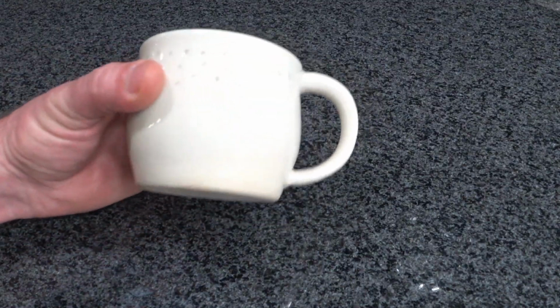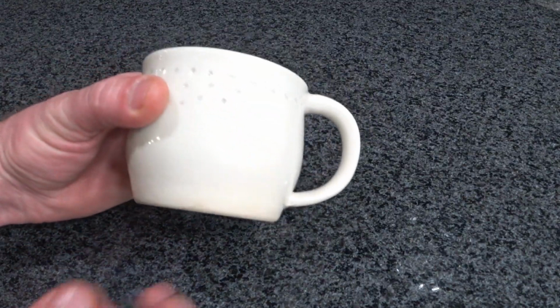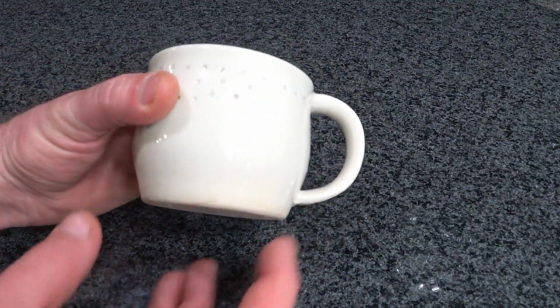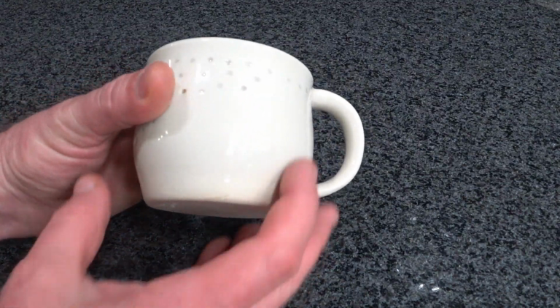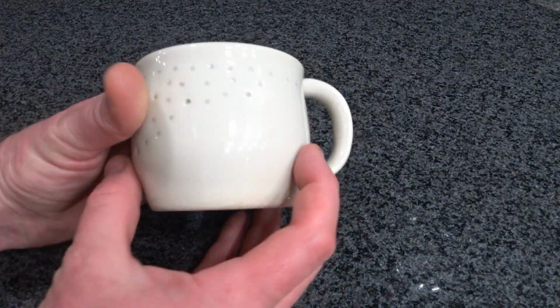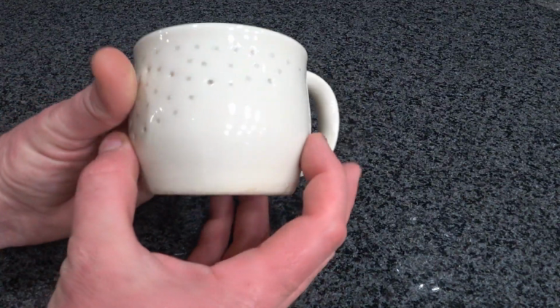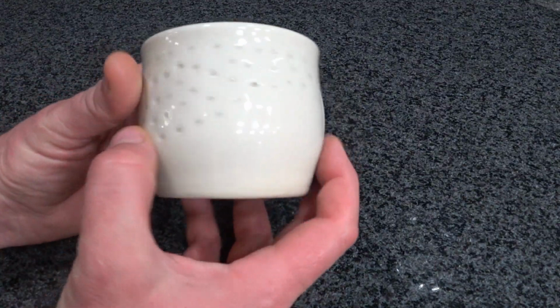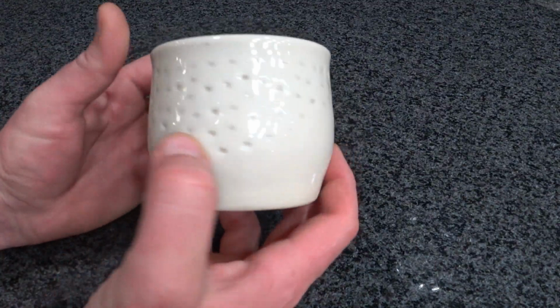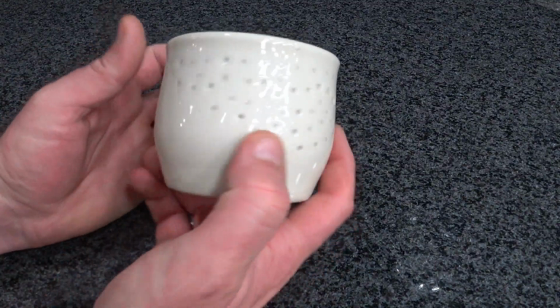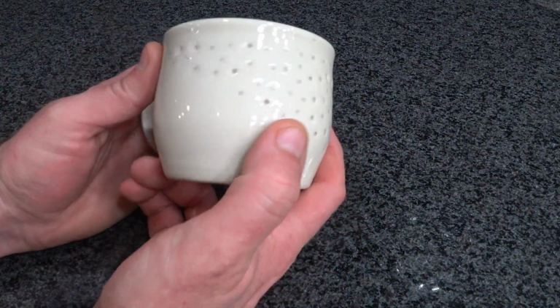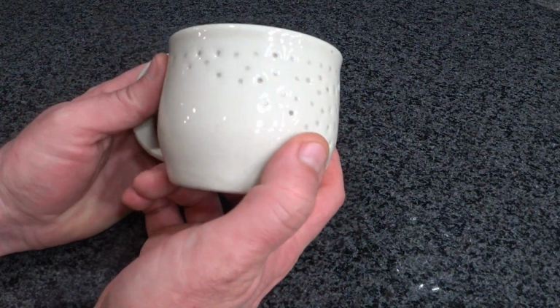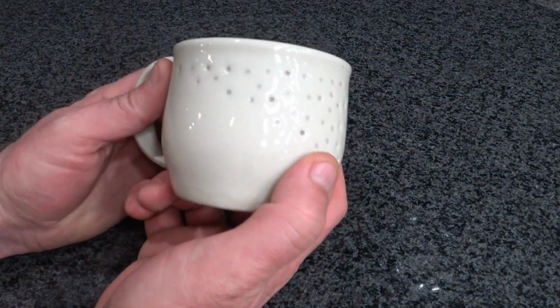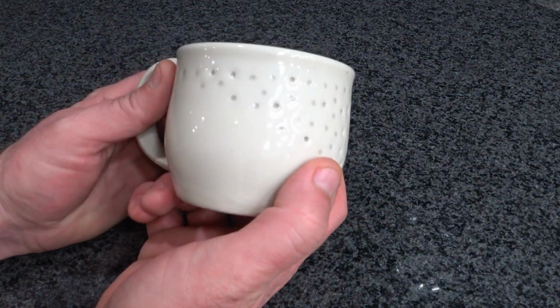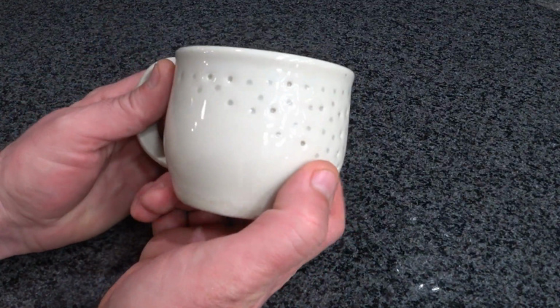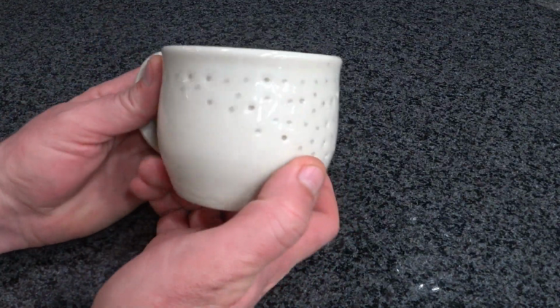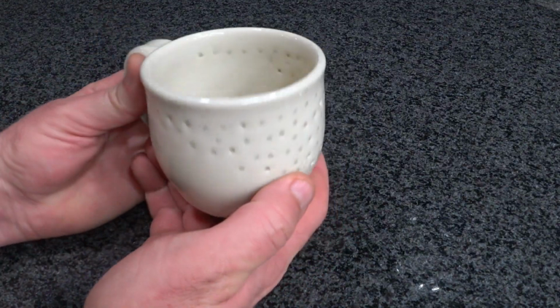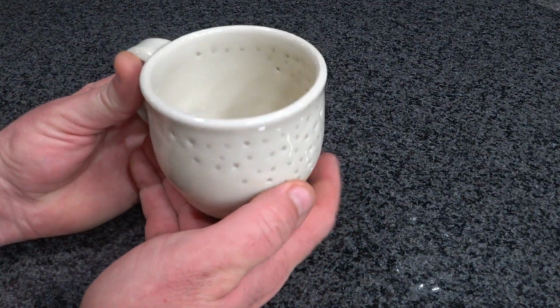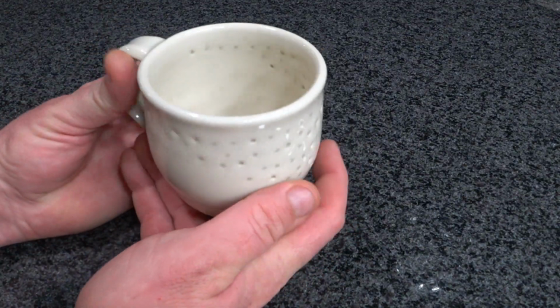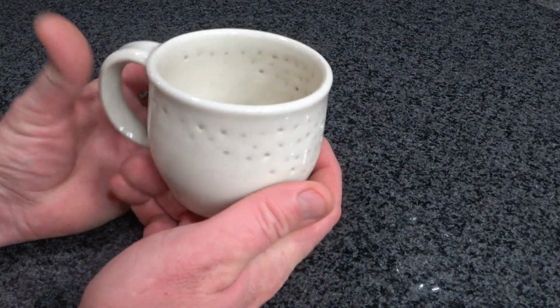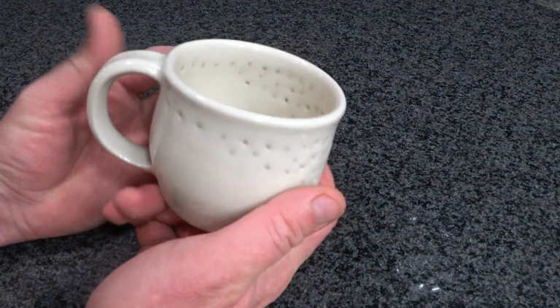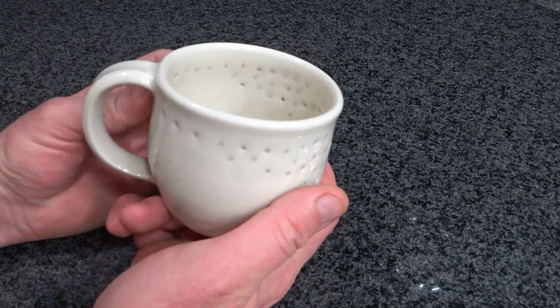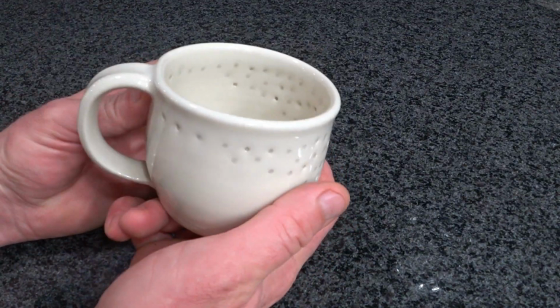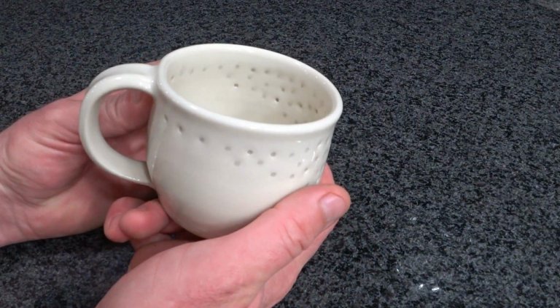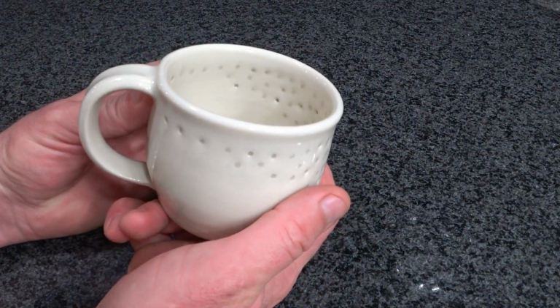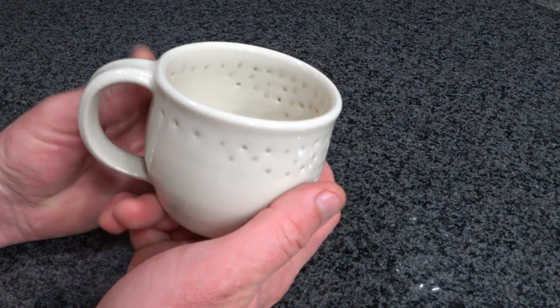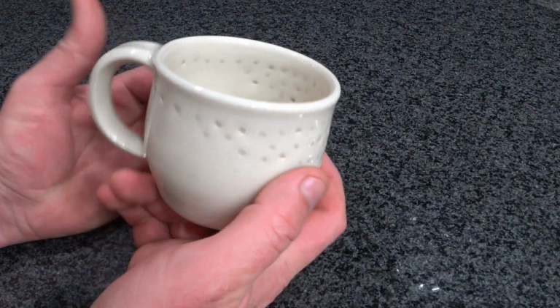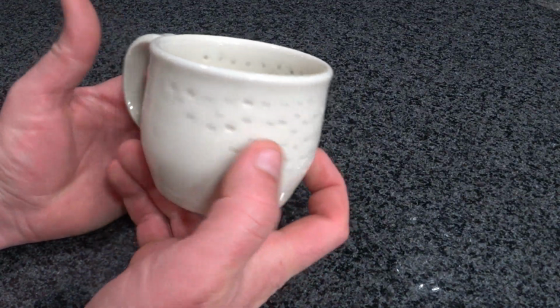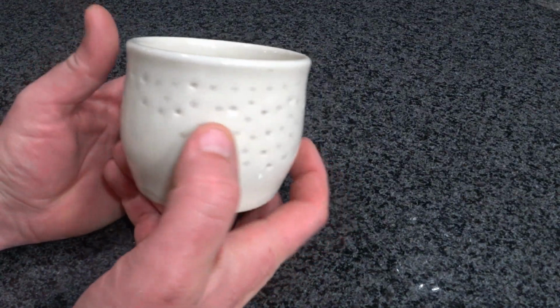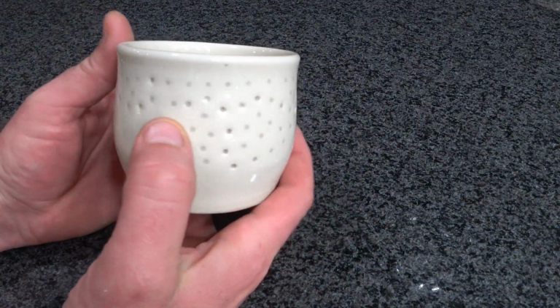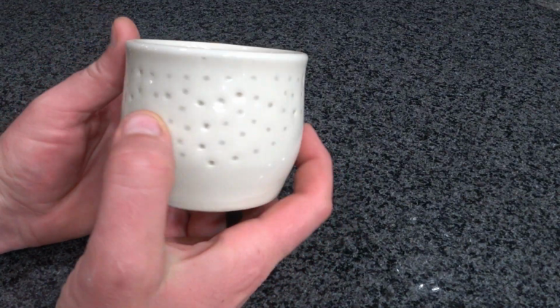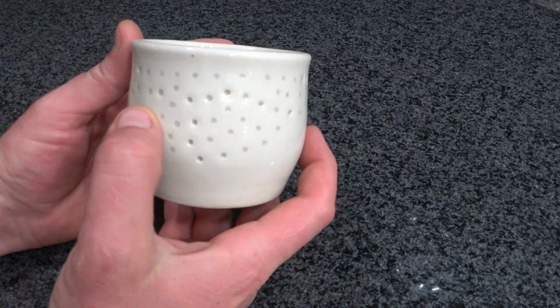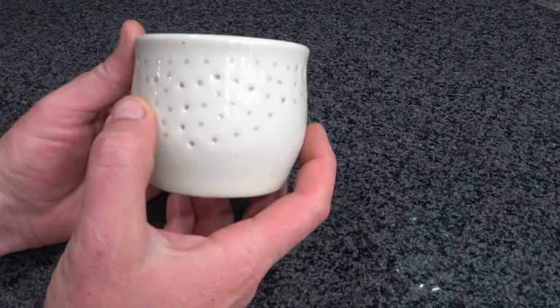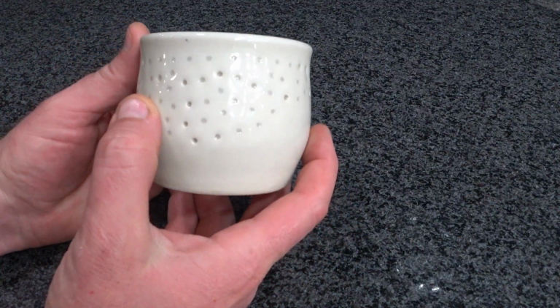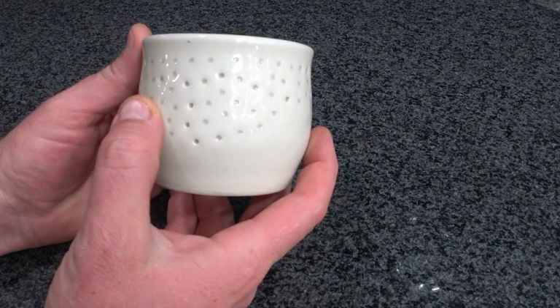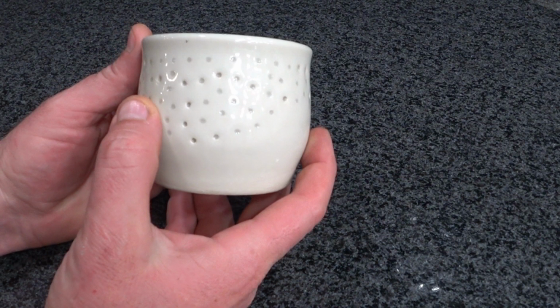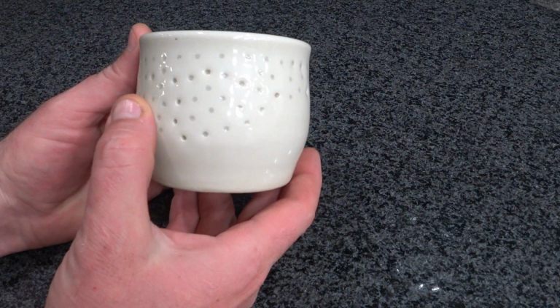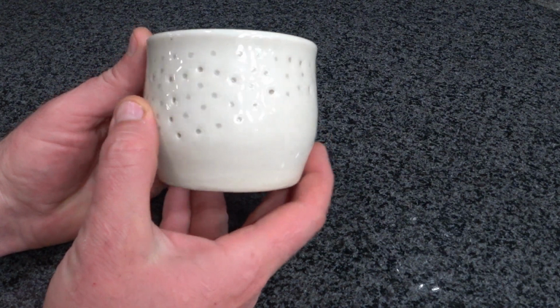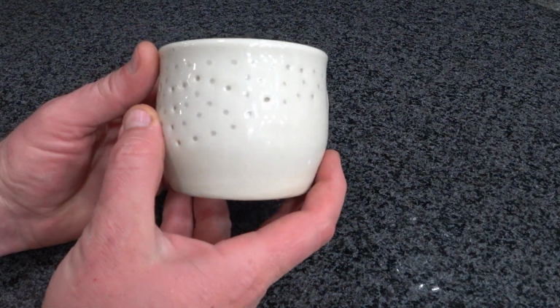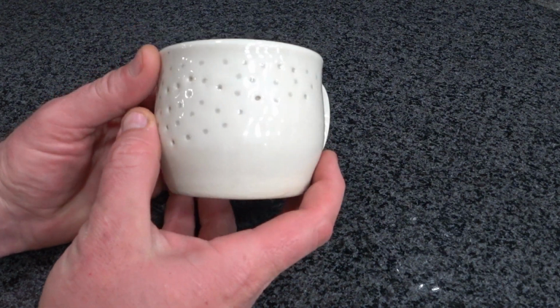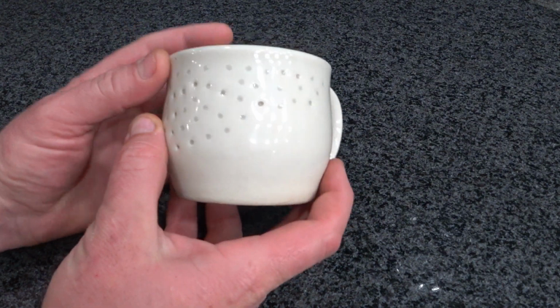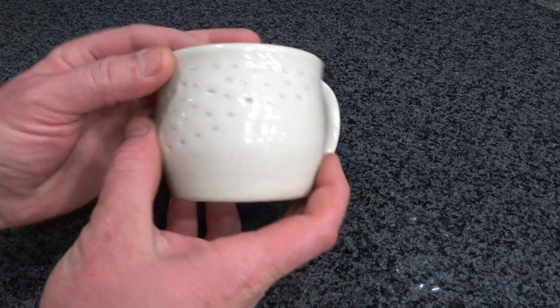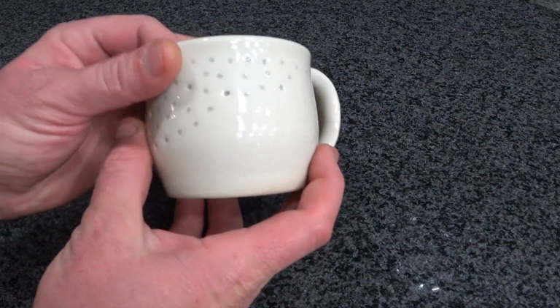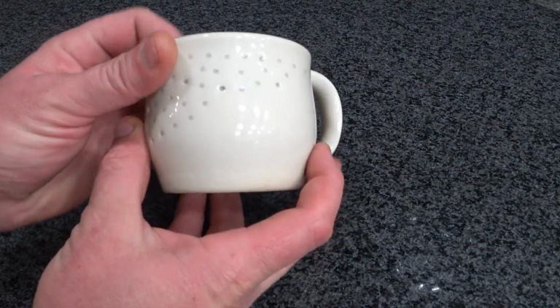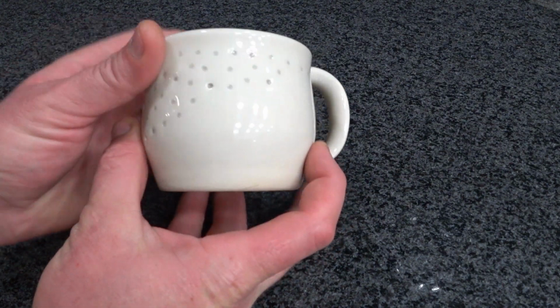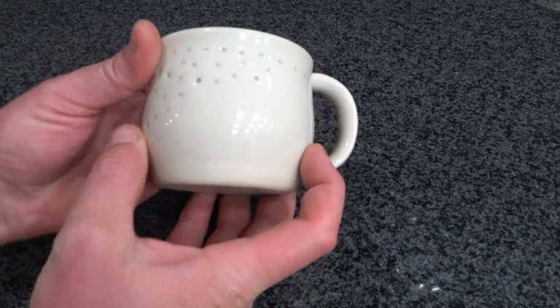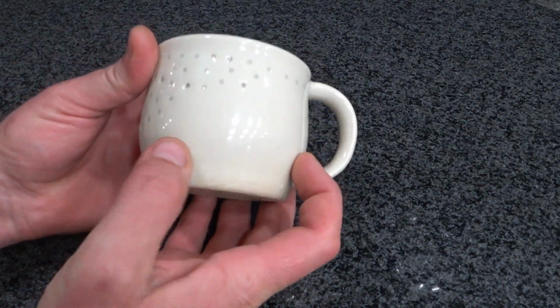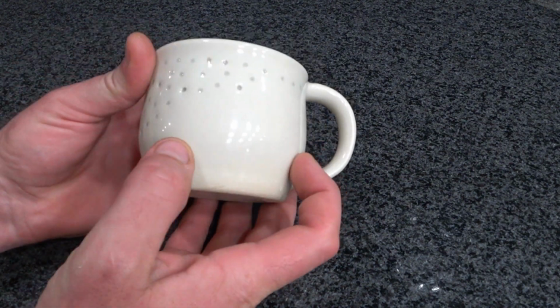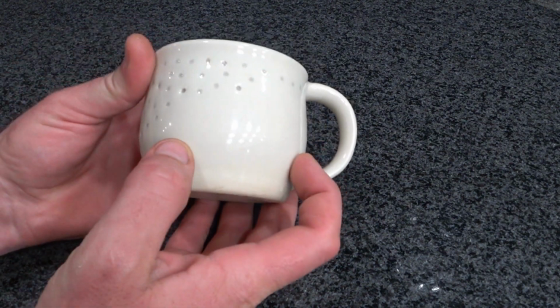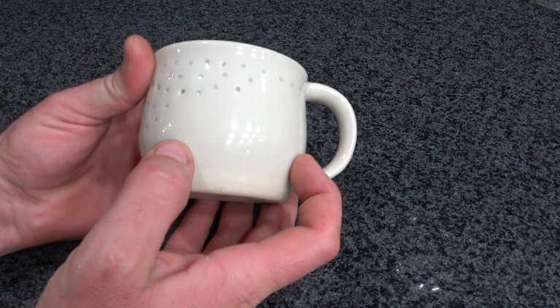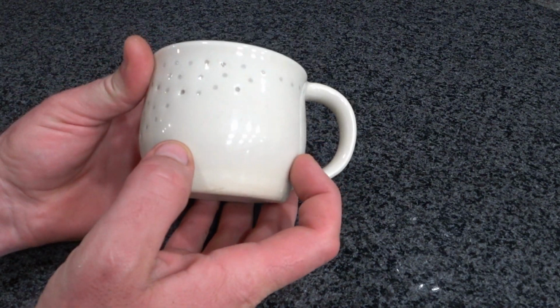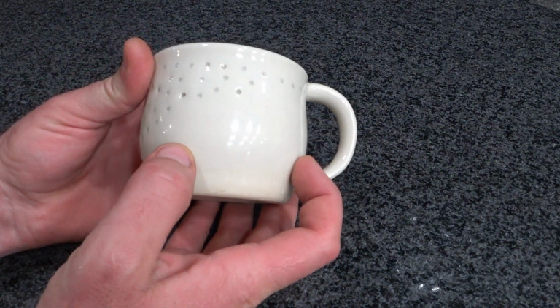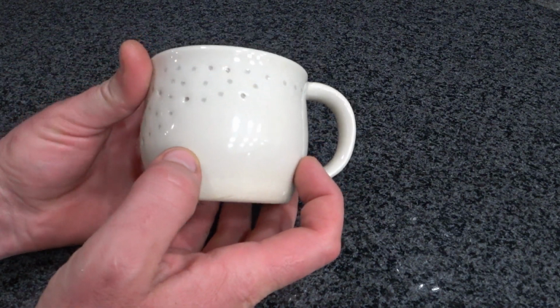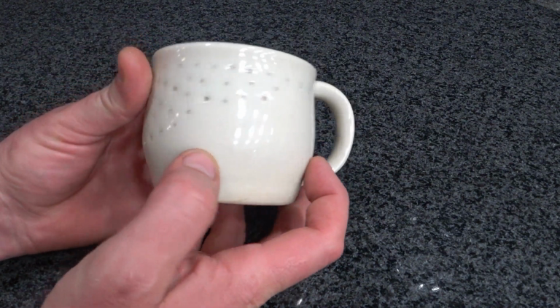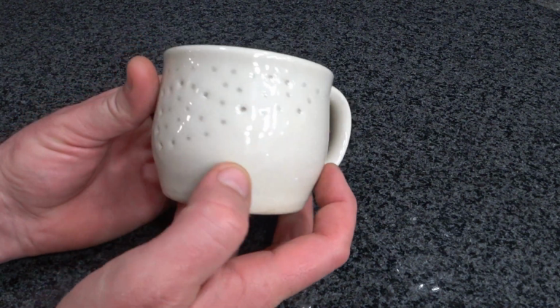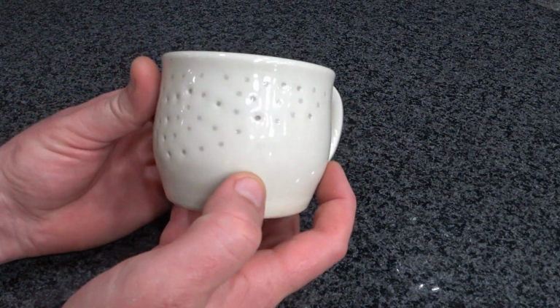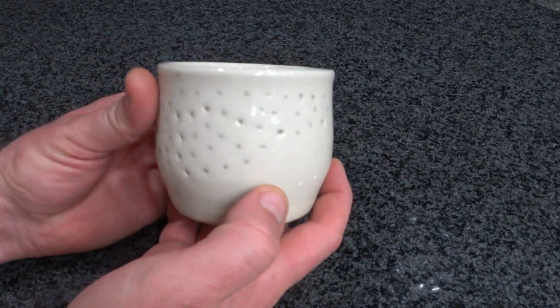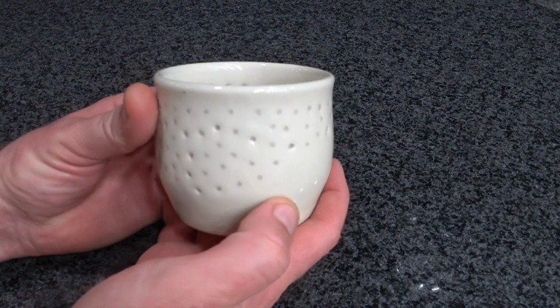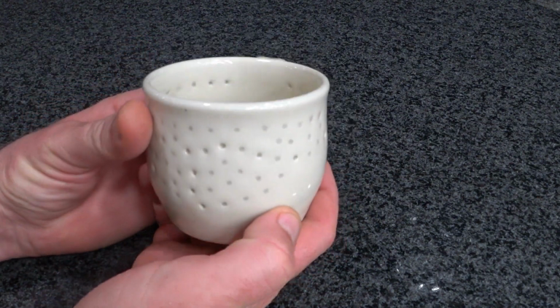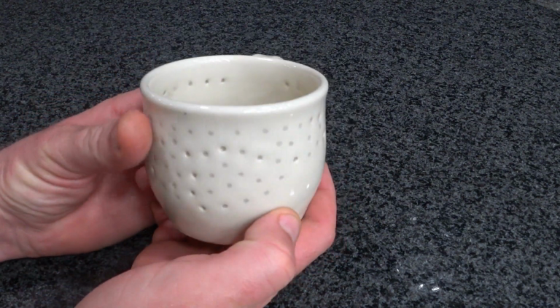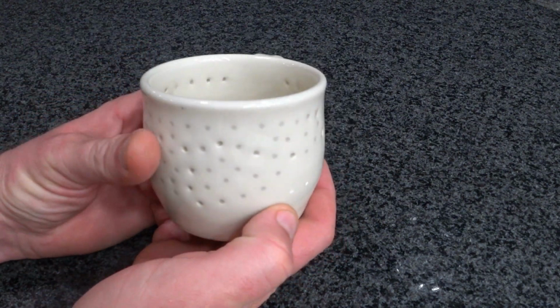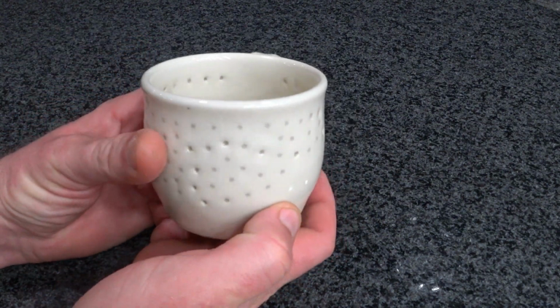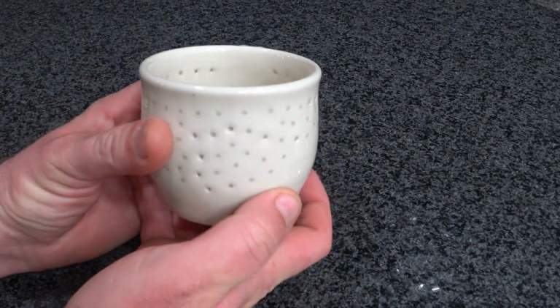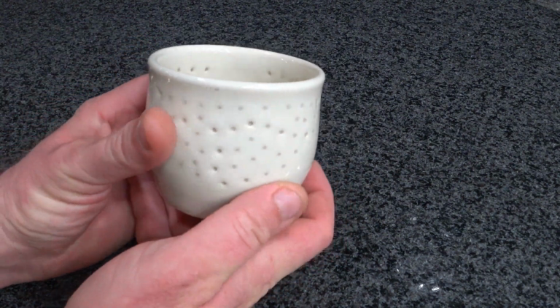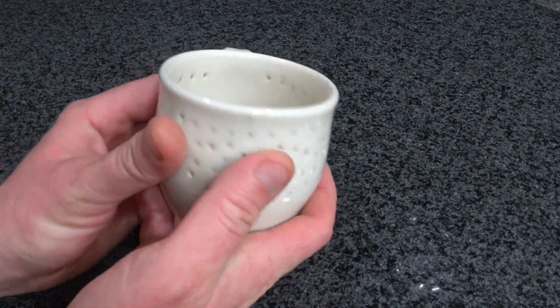So here it is after three rounds of glazing — we finally got all the holes filled.